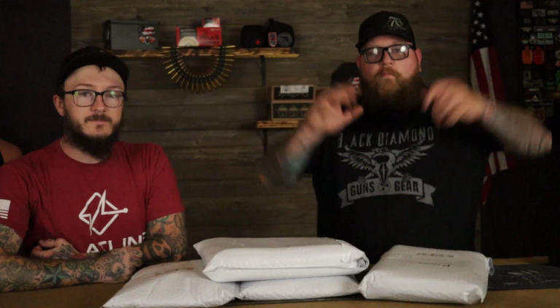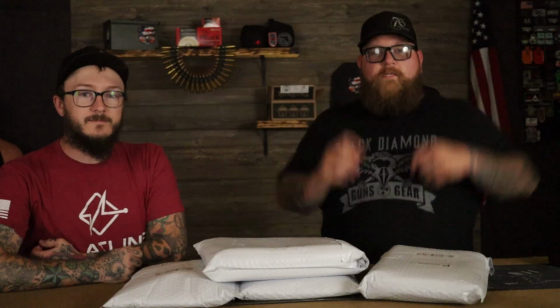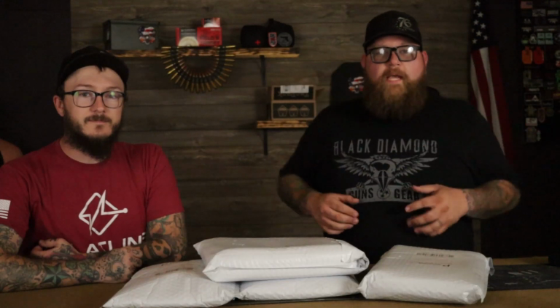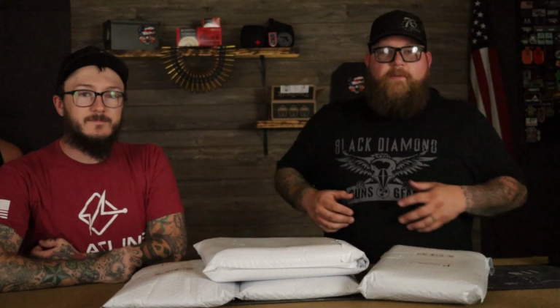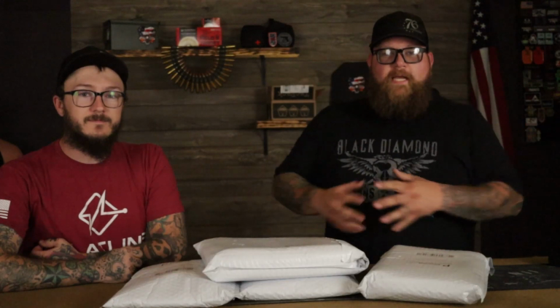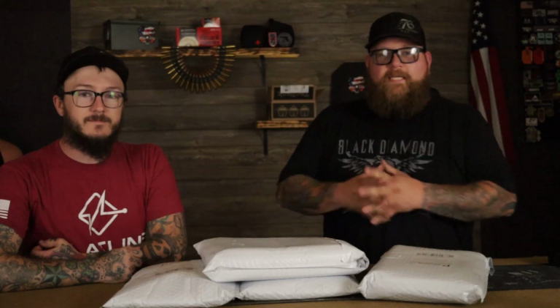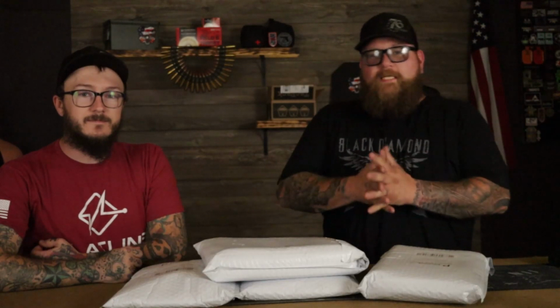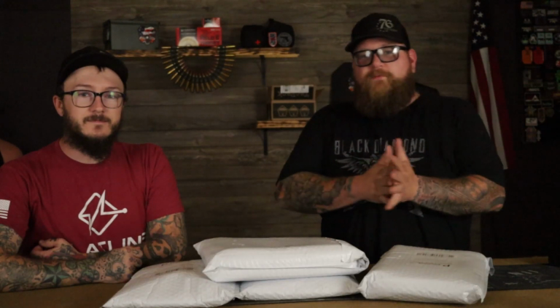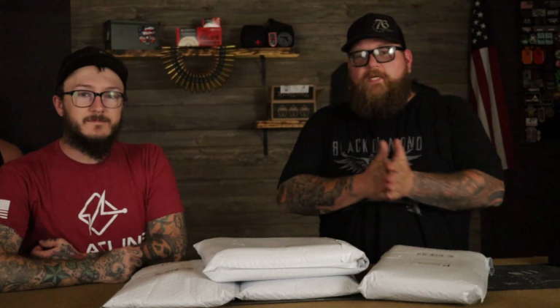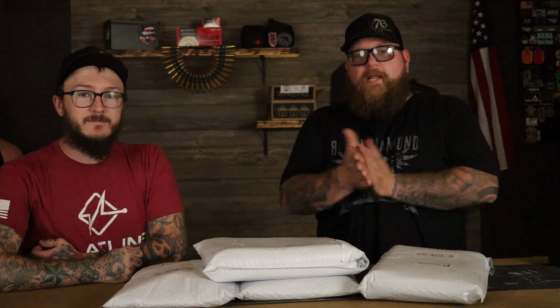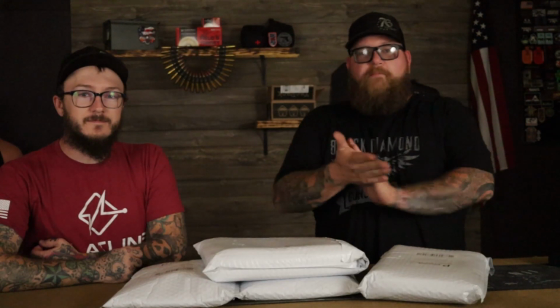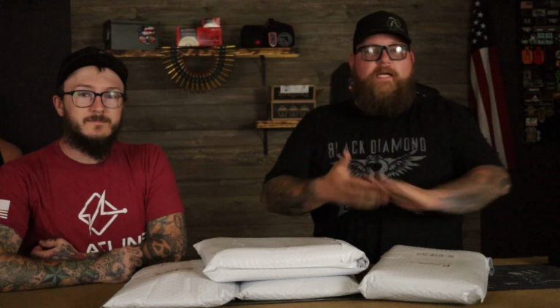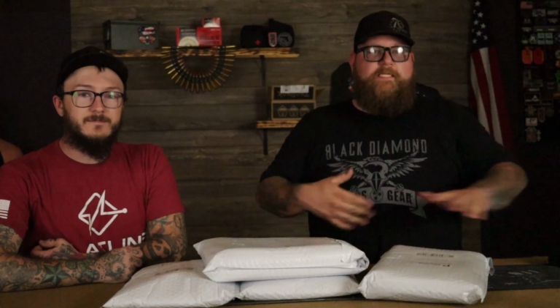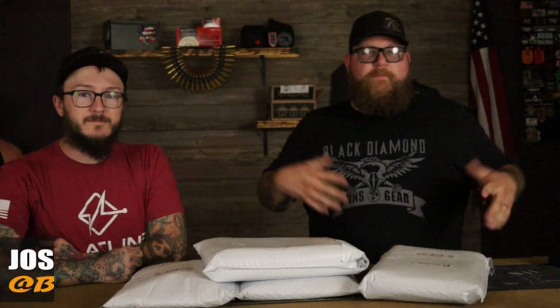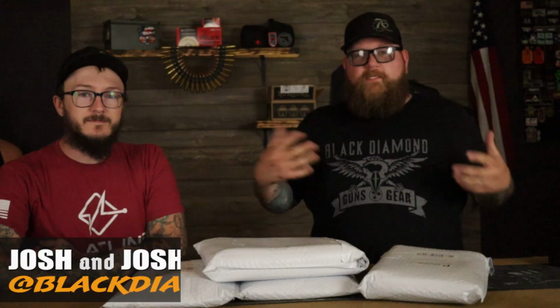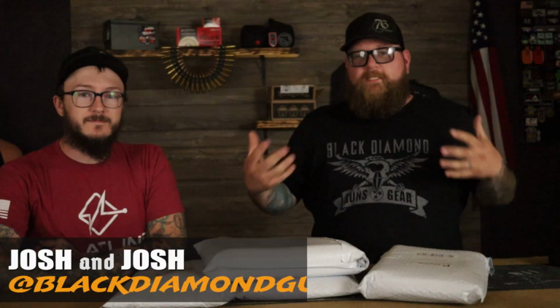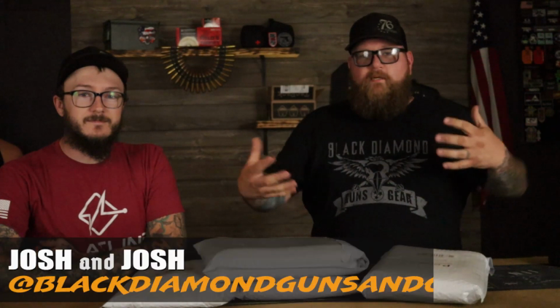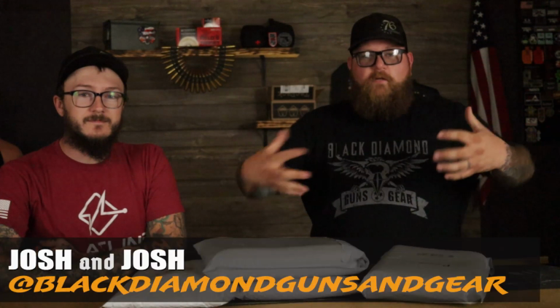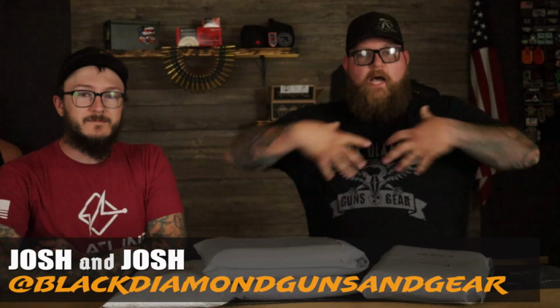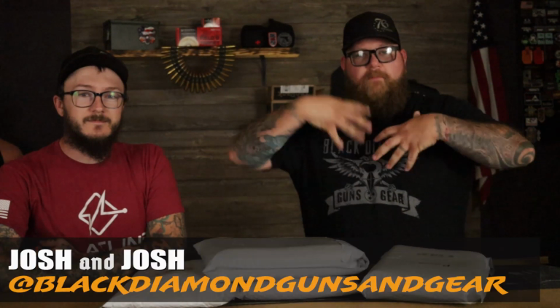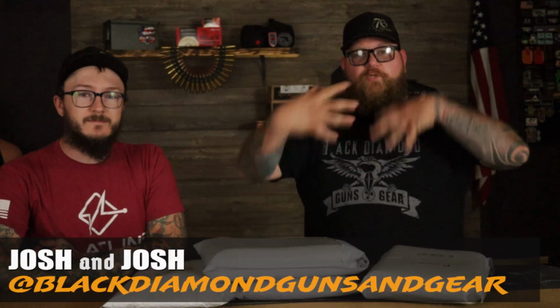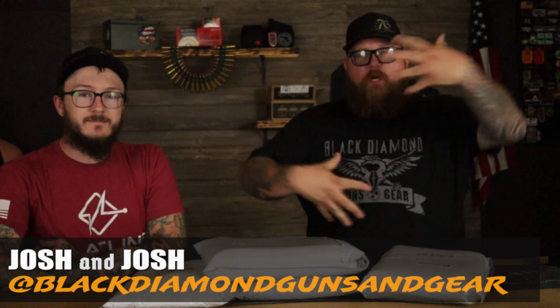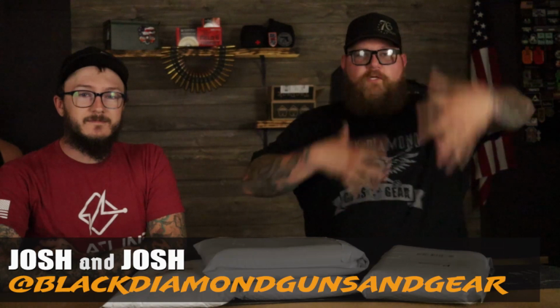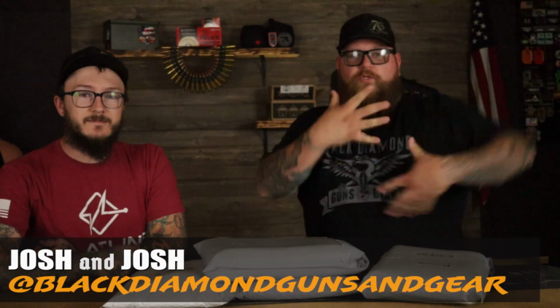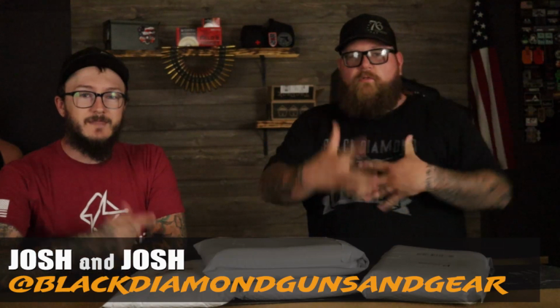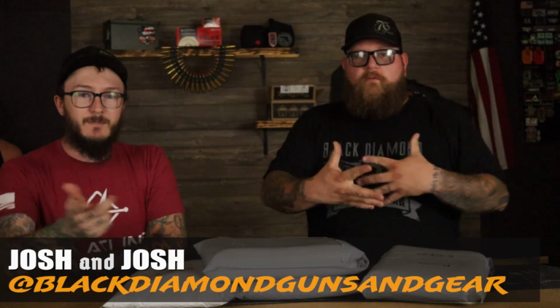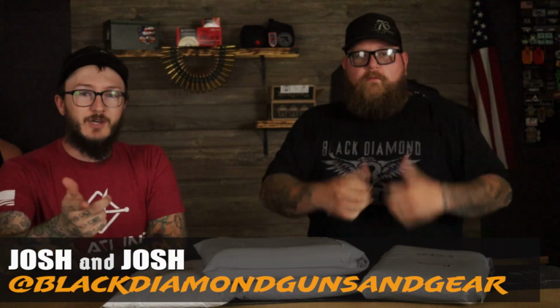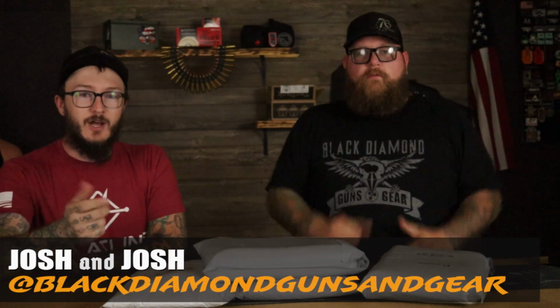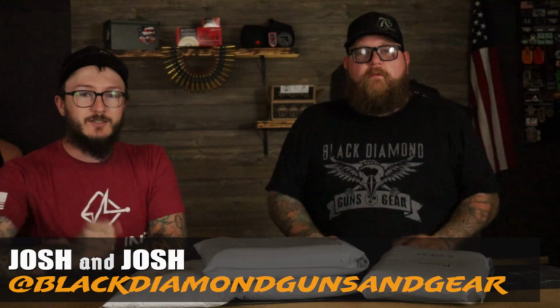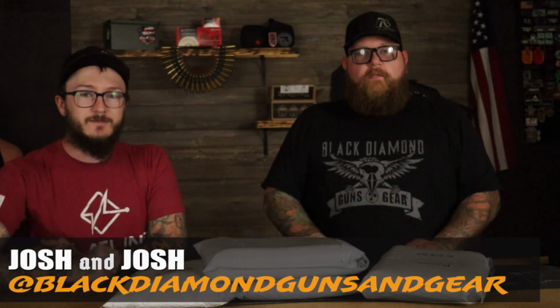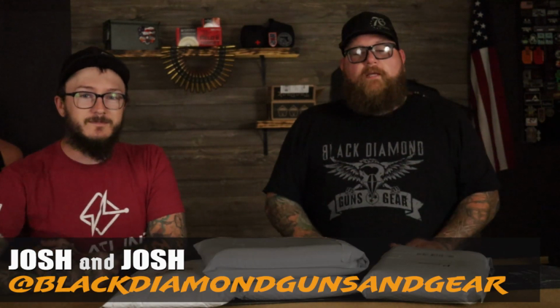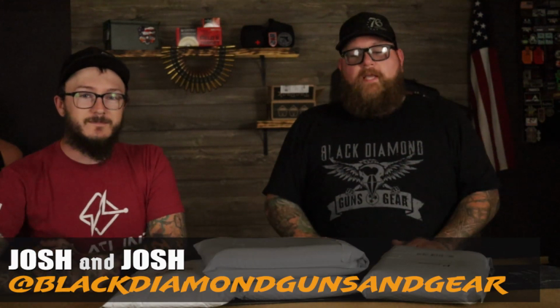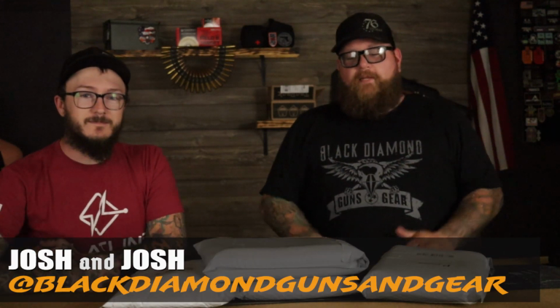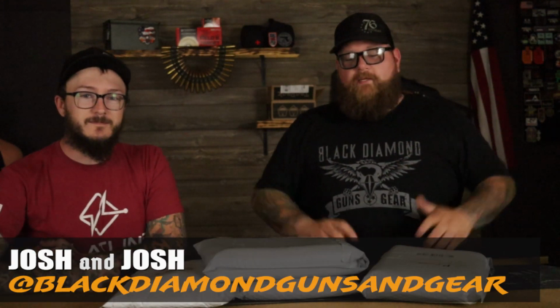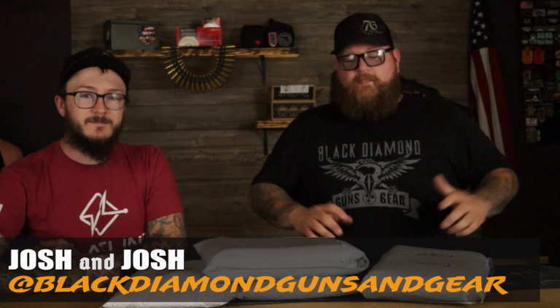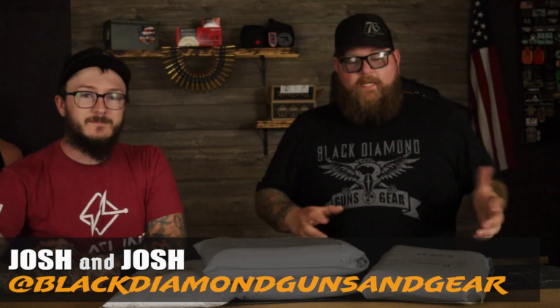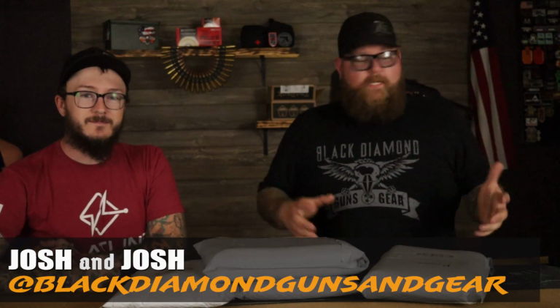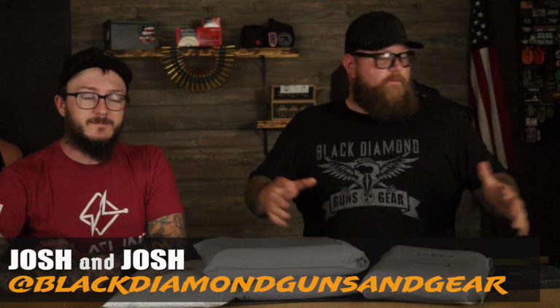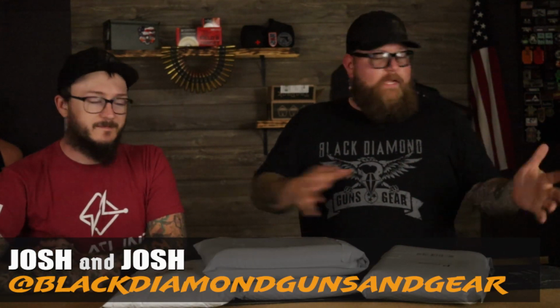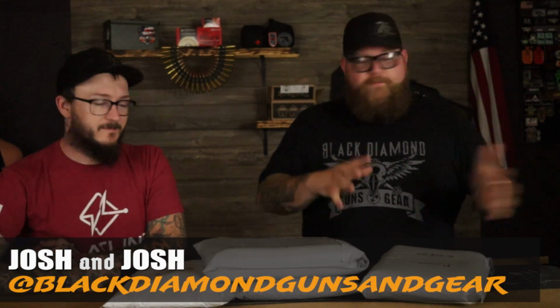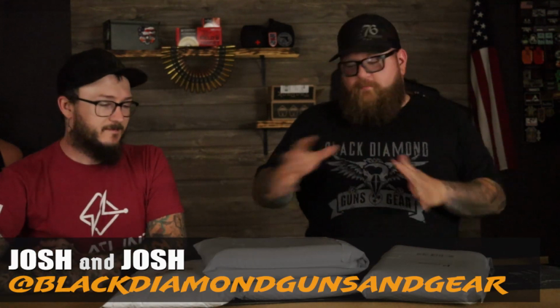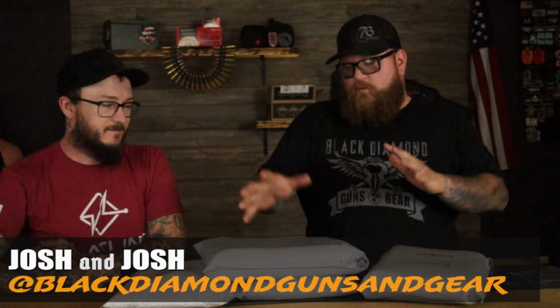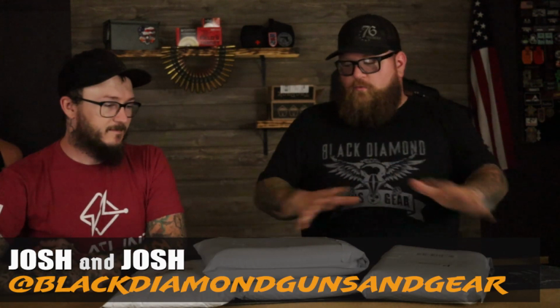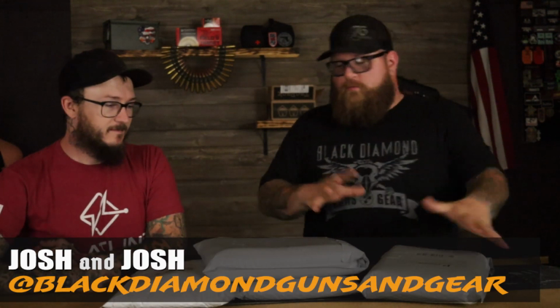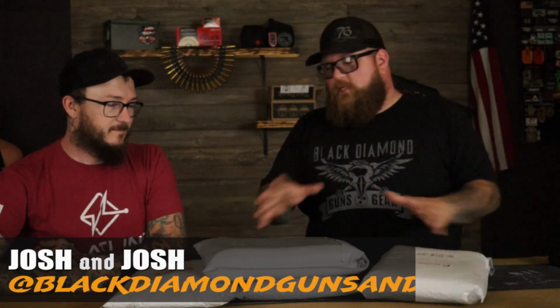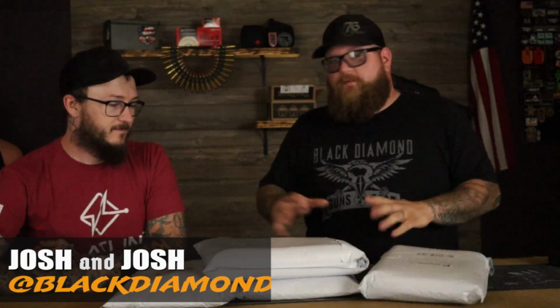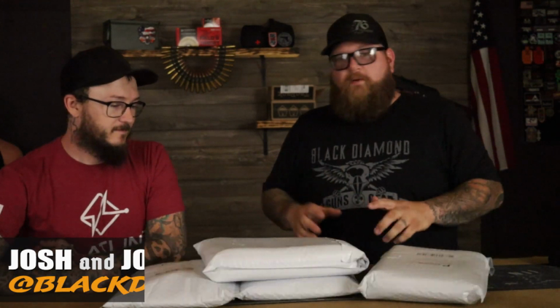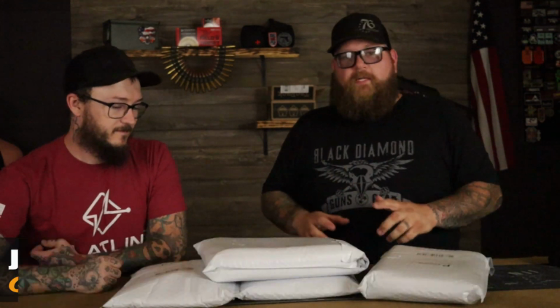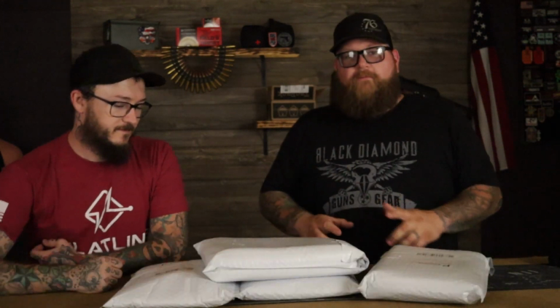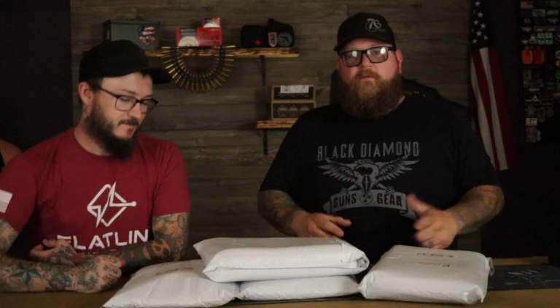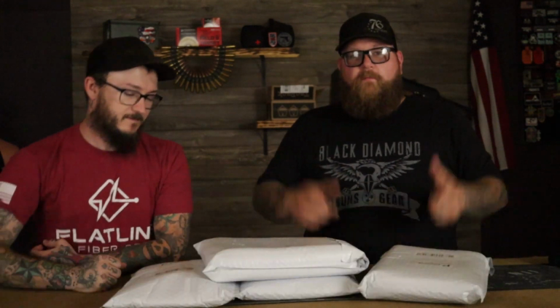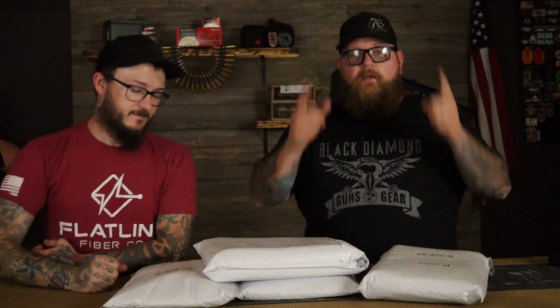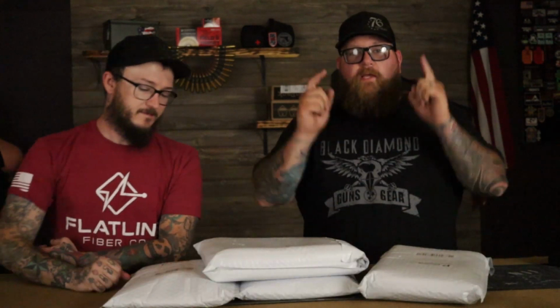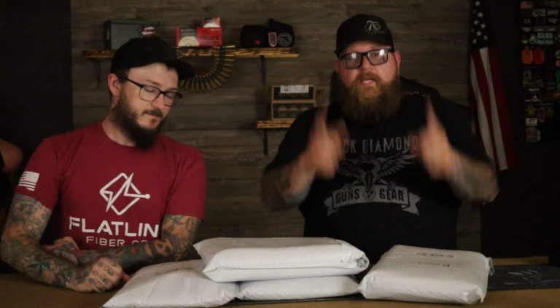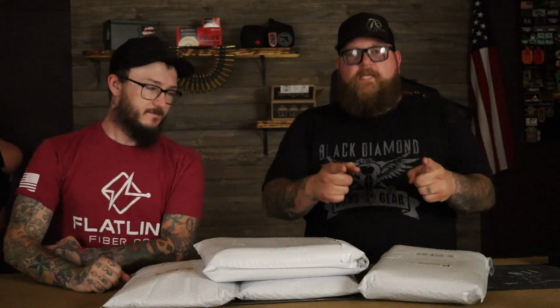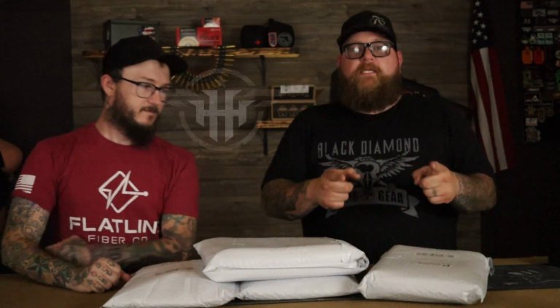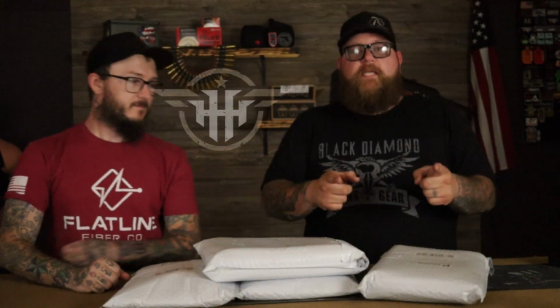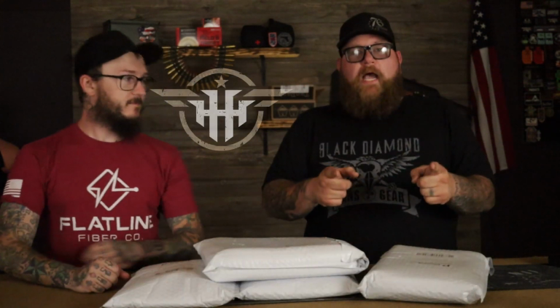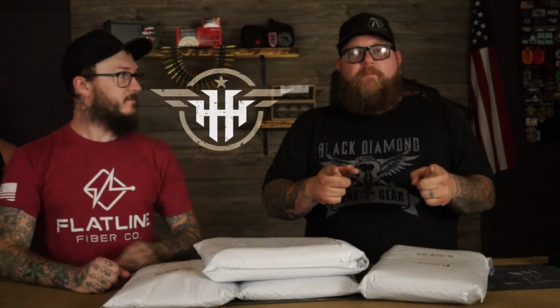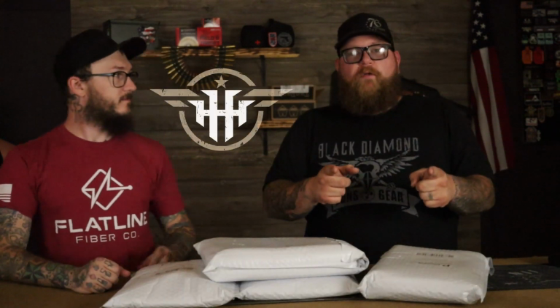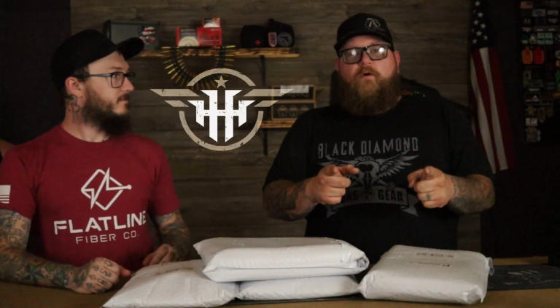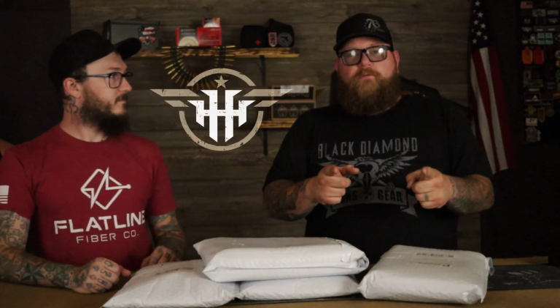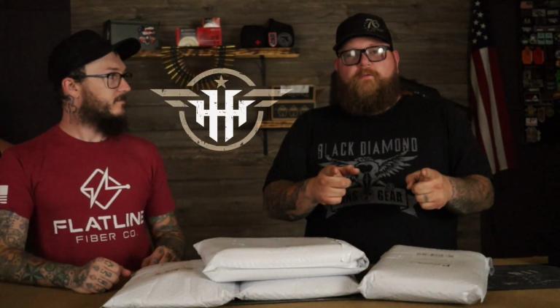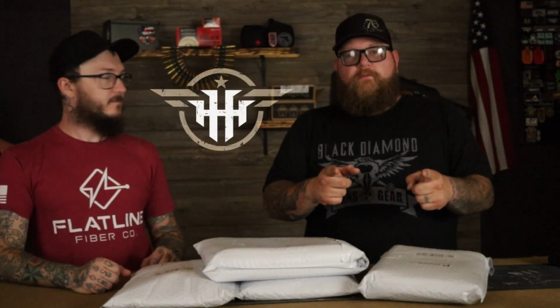What's happening guys? Thanks for checking out Black Diamond Guns and Gear. I'm Josh and I'm Josh, and today we have some cool stuff coming in from Hidden Hybrid Holsters.